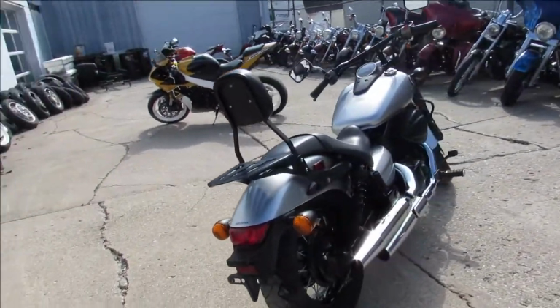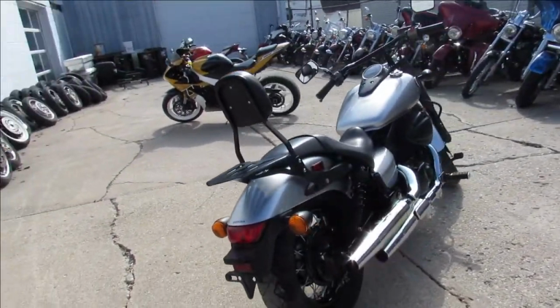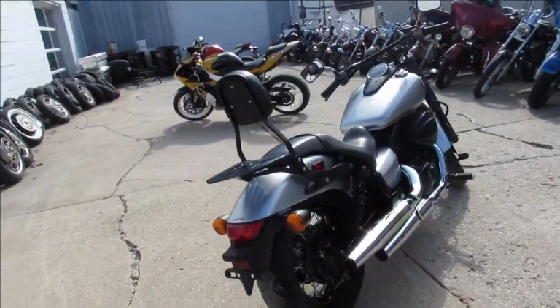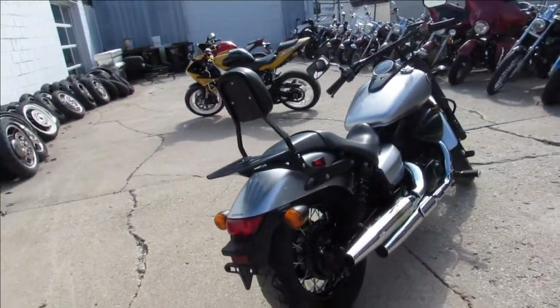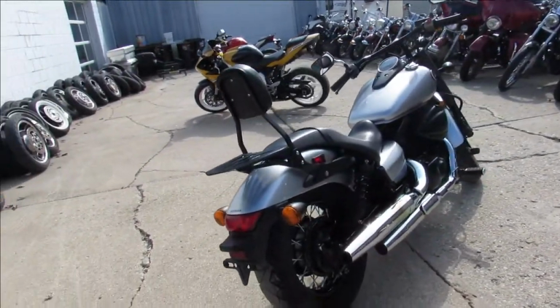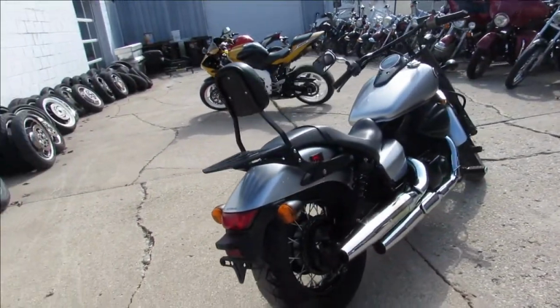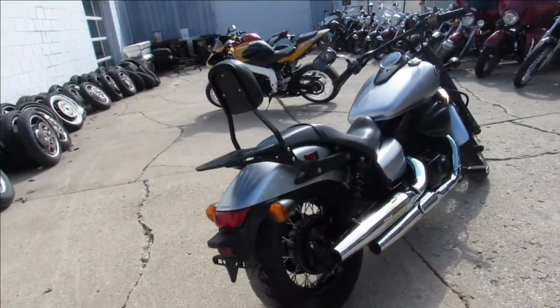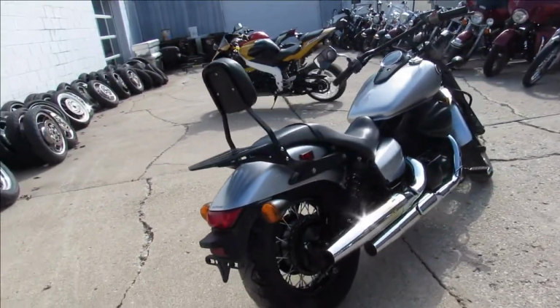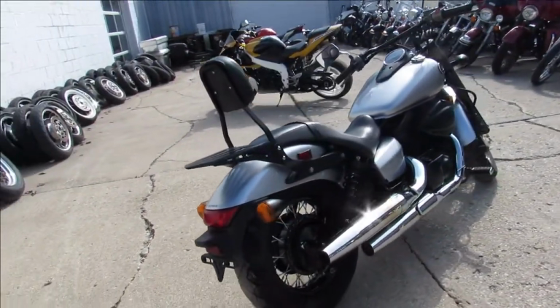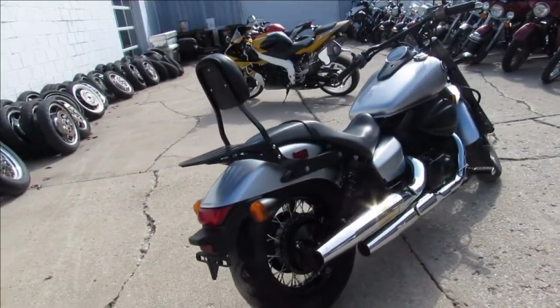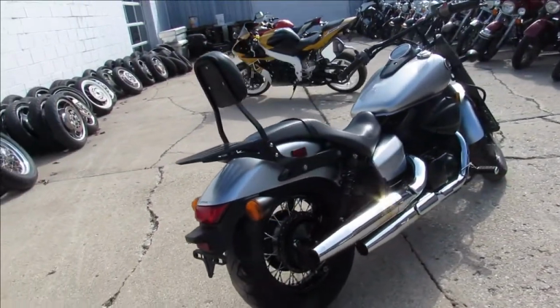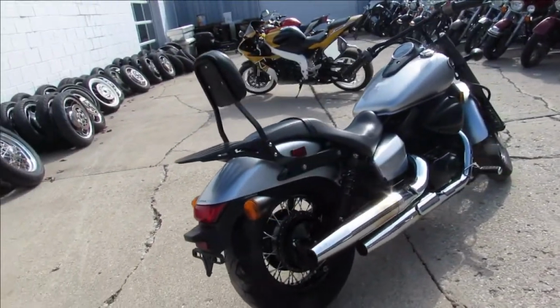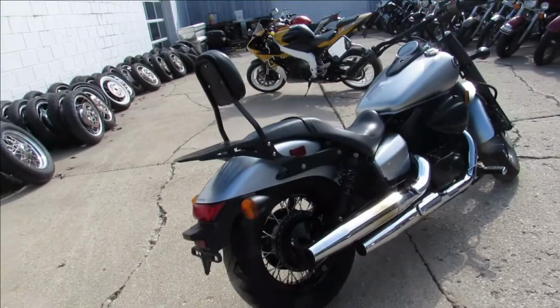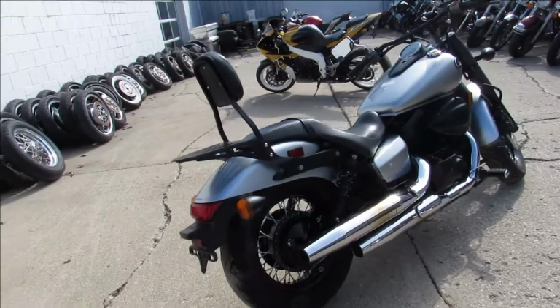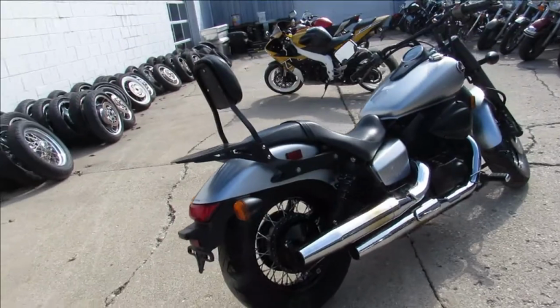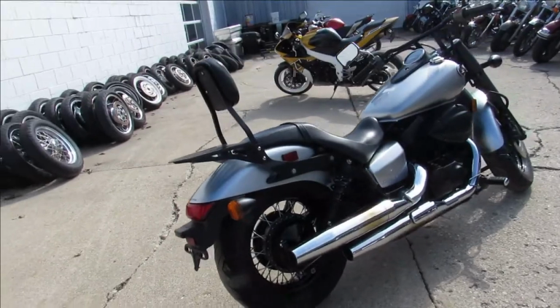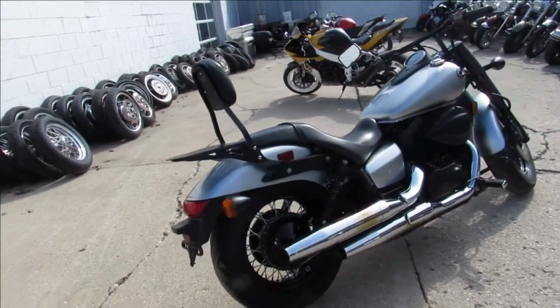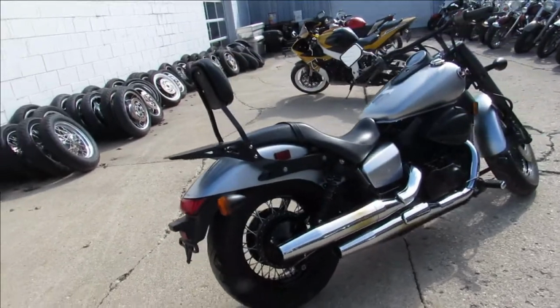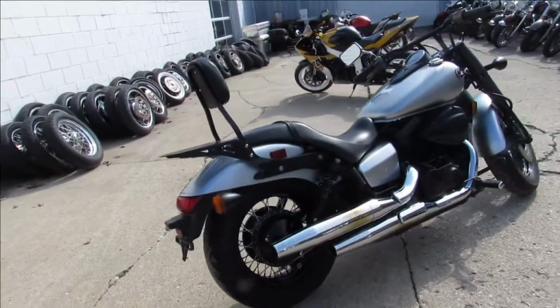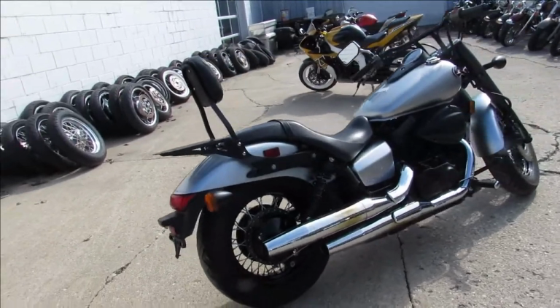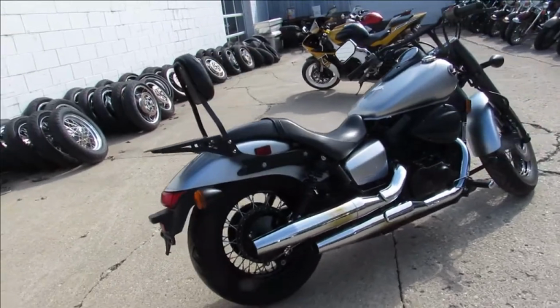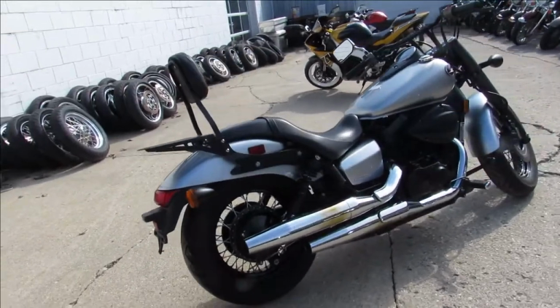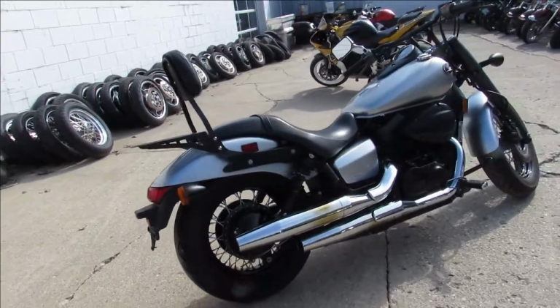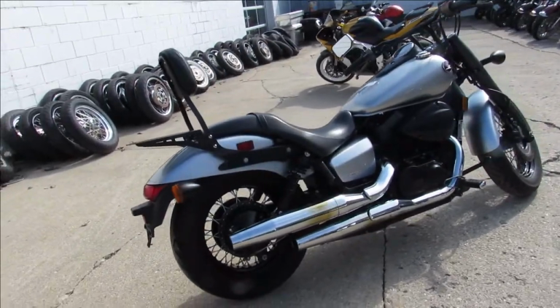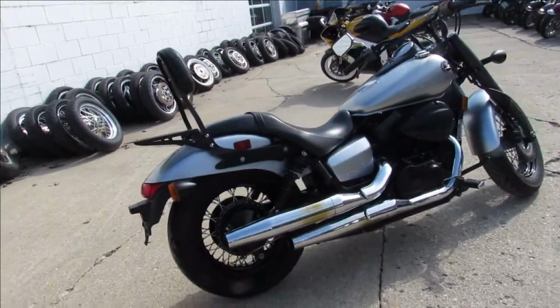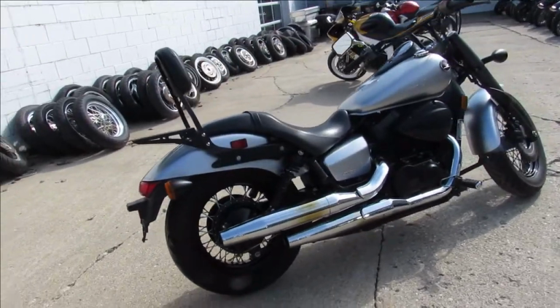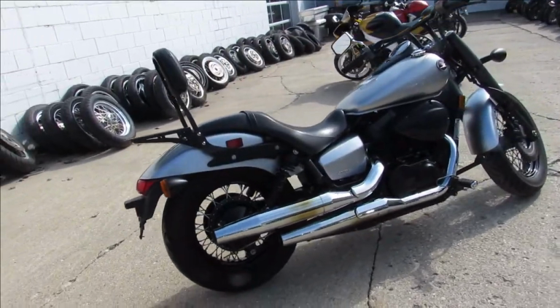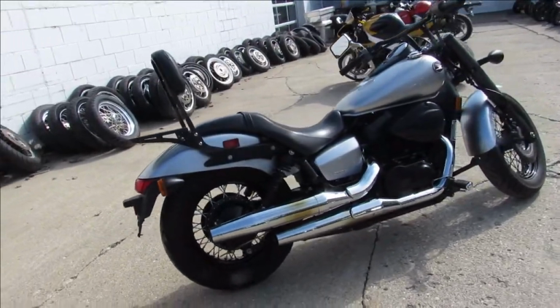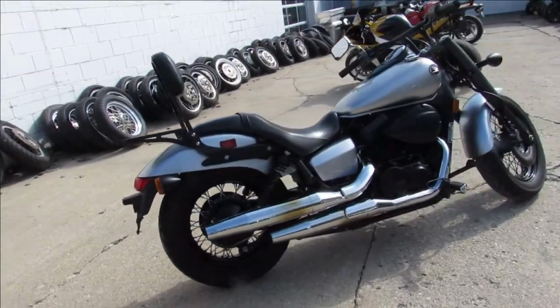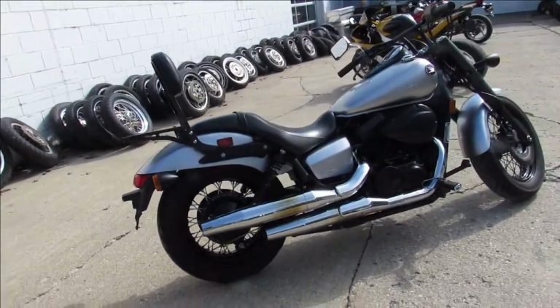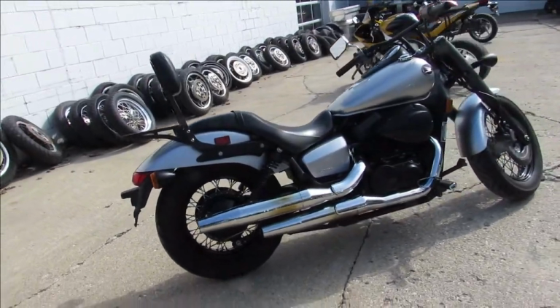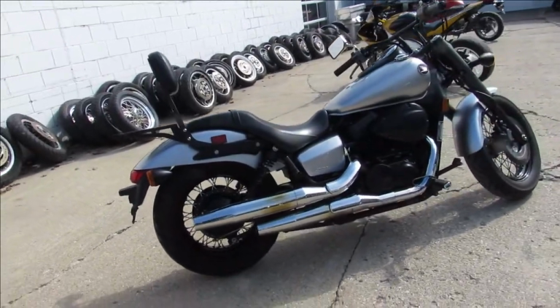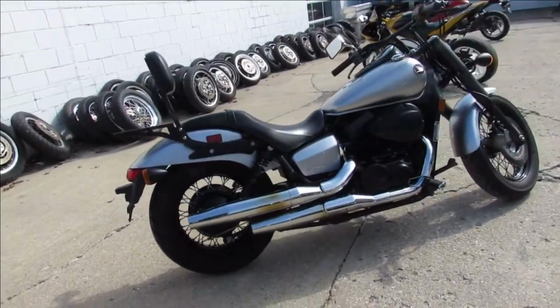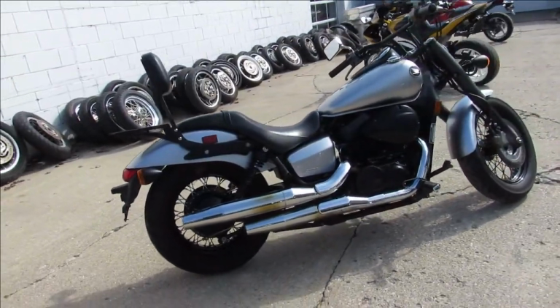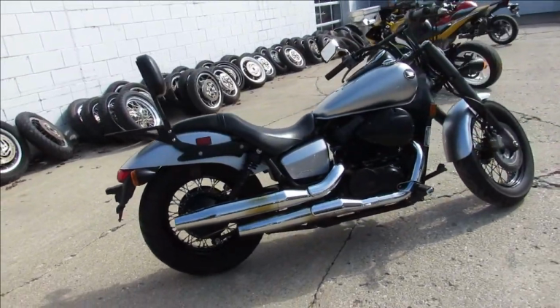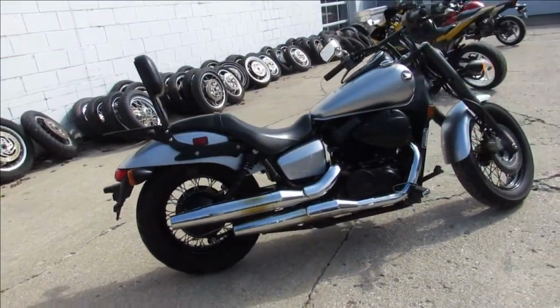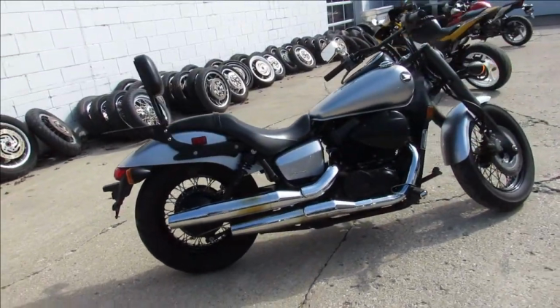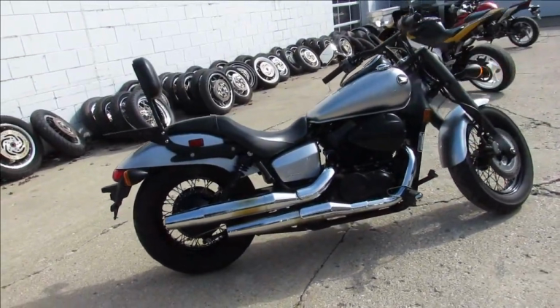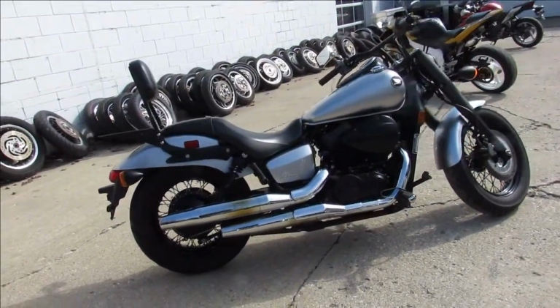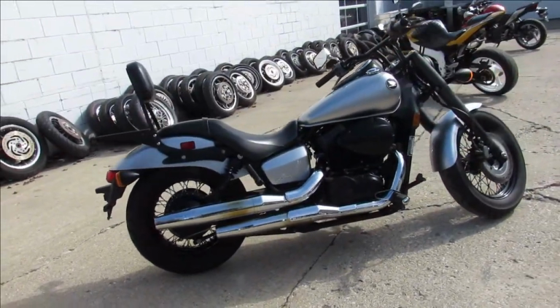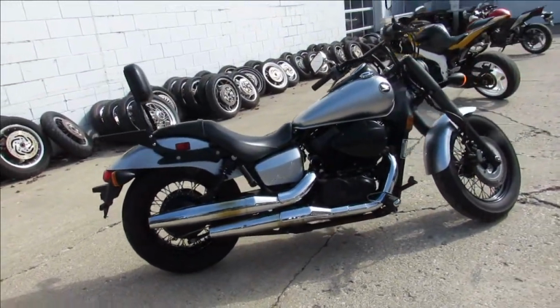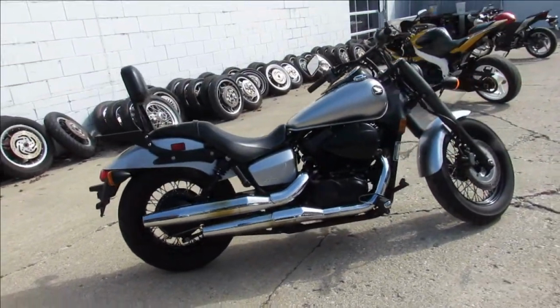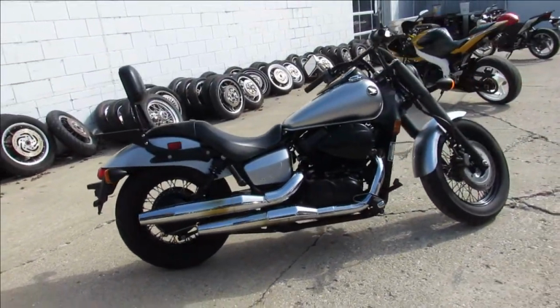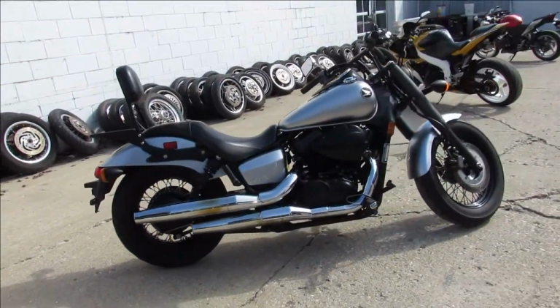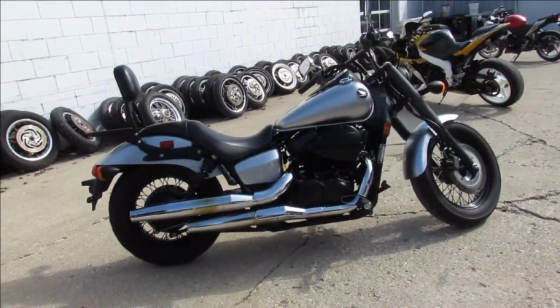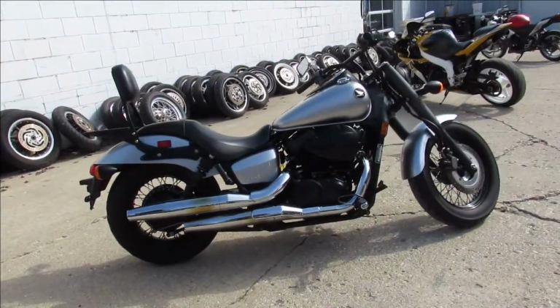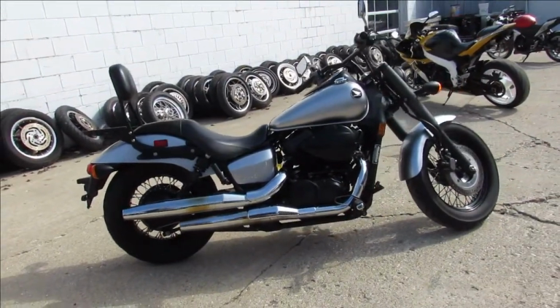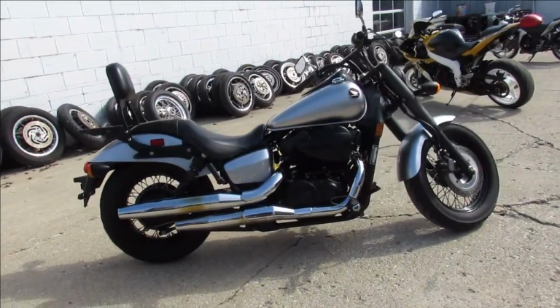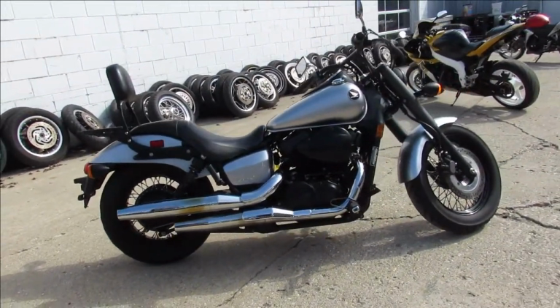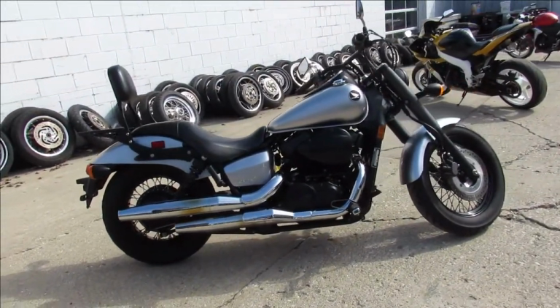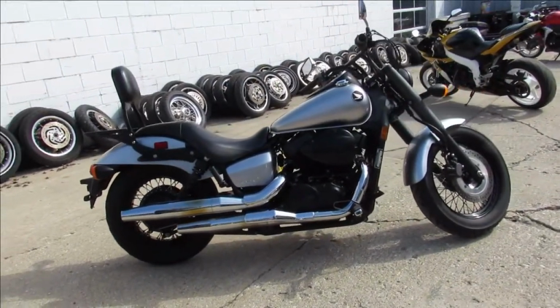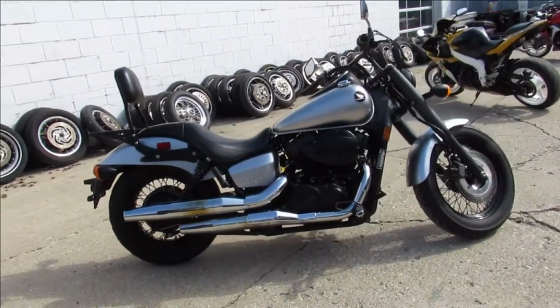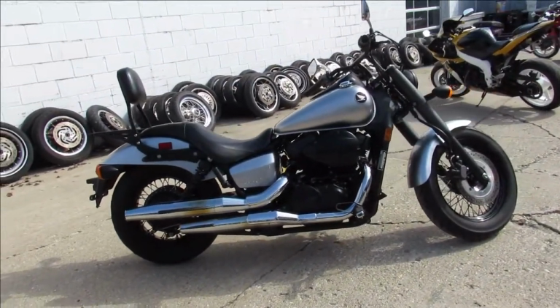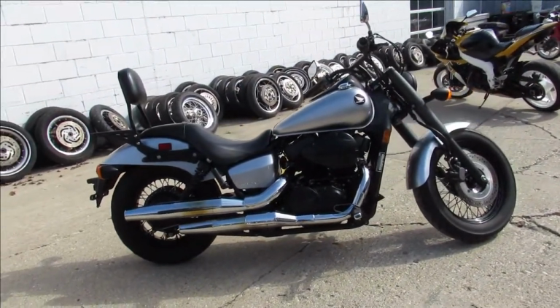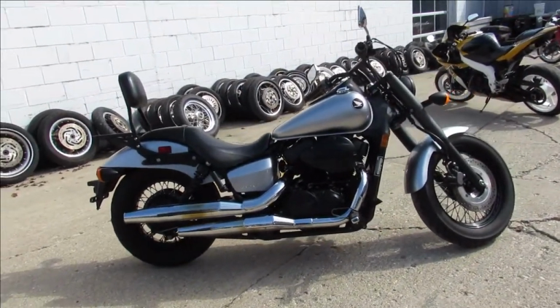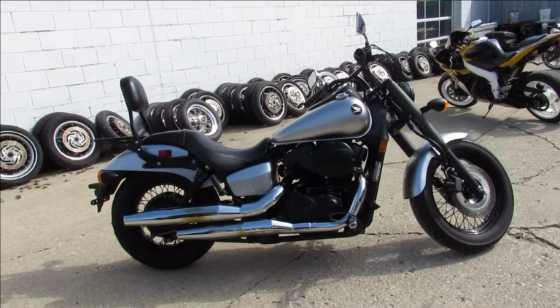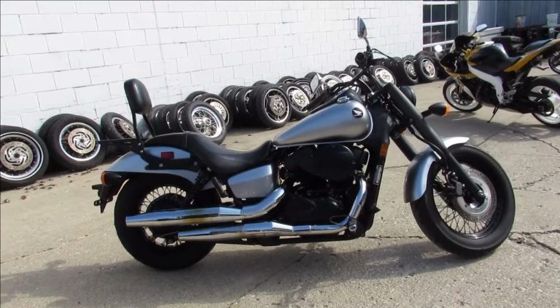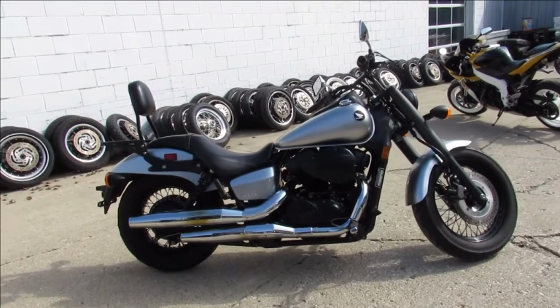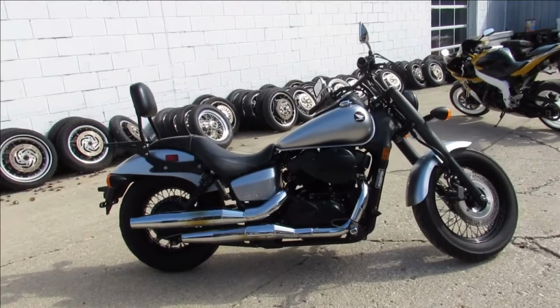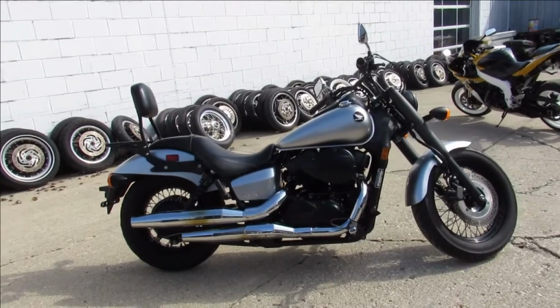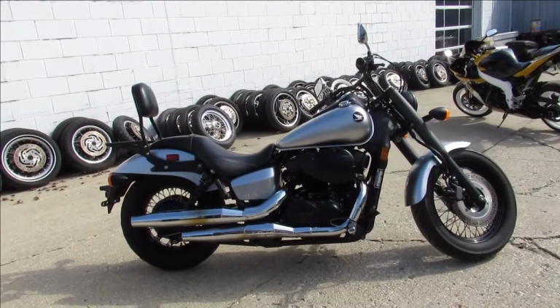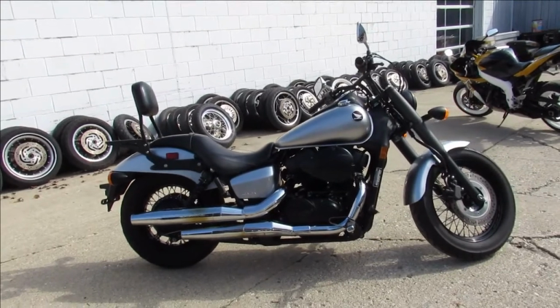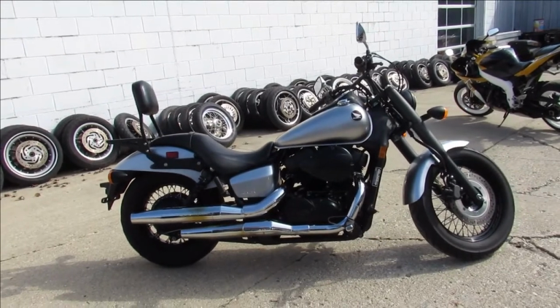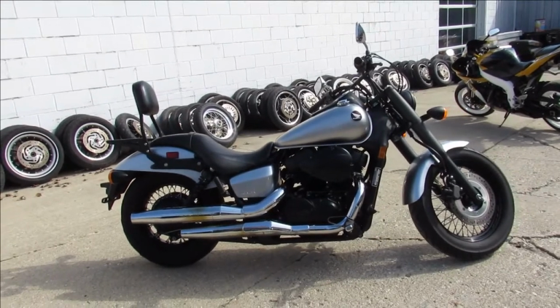We have guaranteed financing, leasing programs, layaway programs — your trades are always welcome. Give us a call at 810-648-9500.